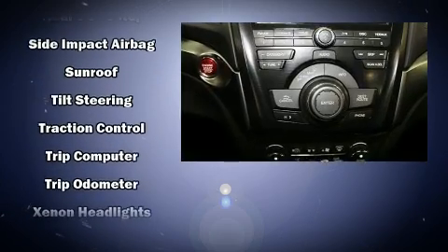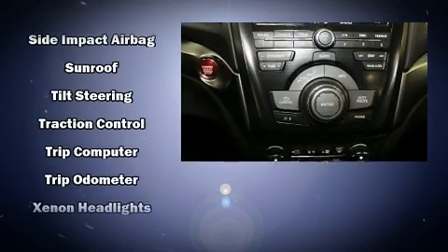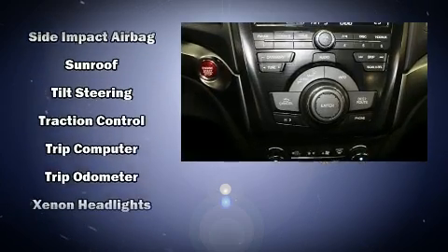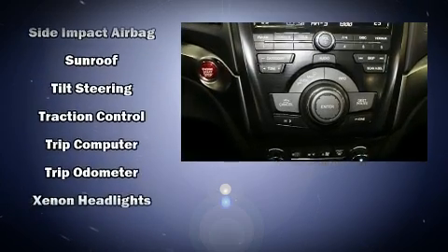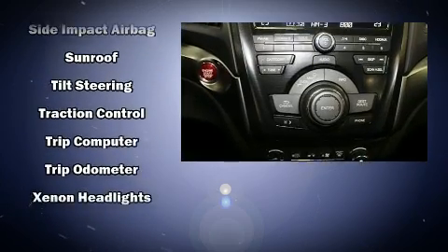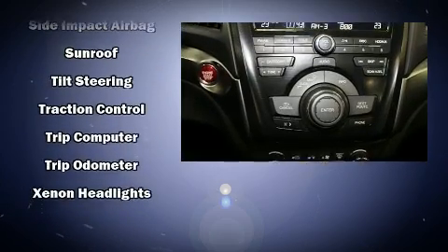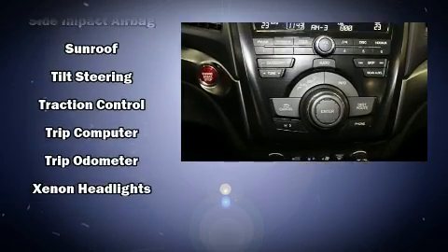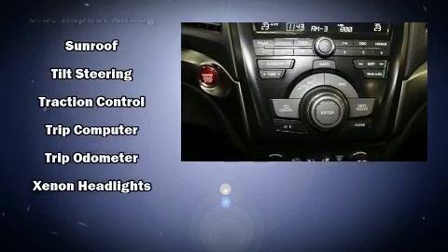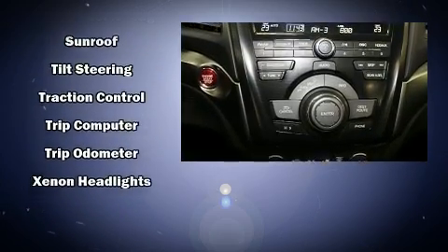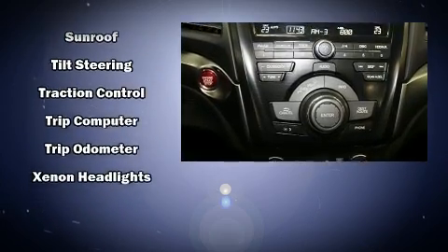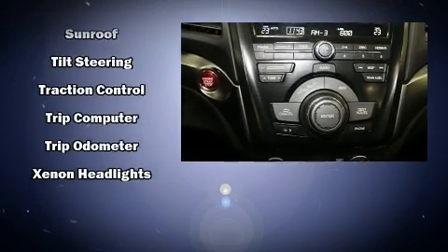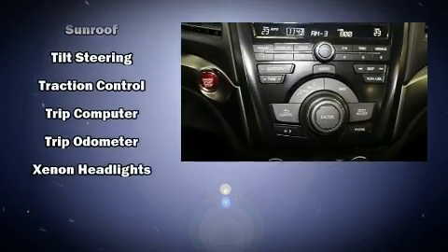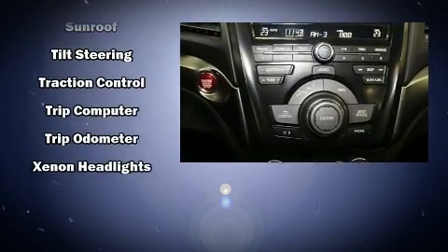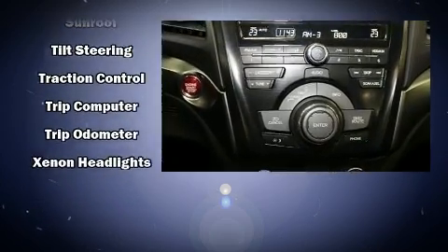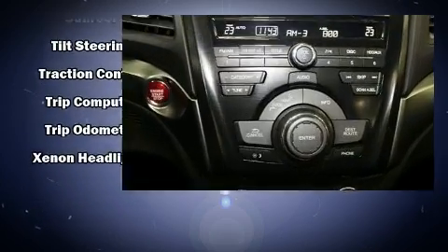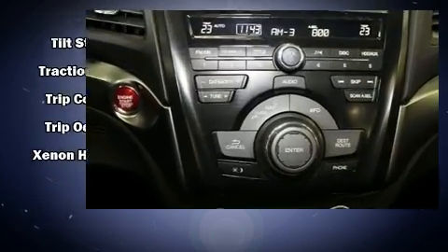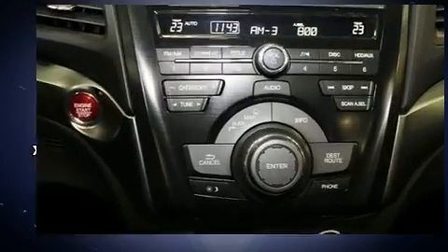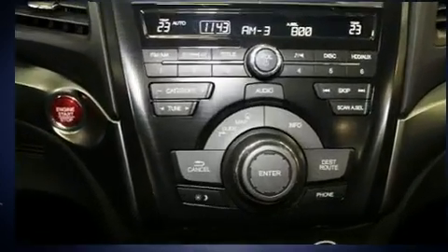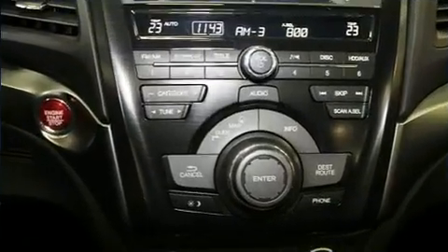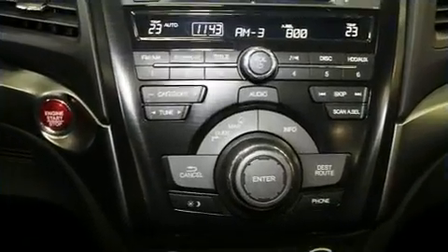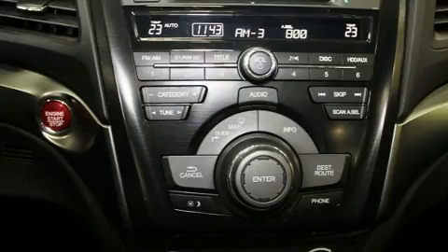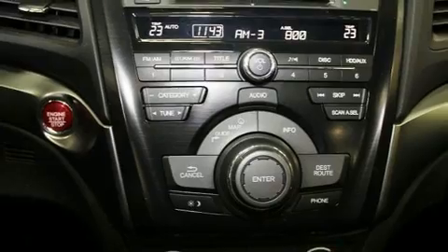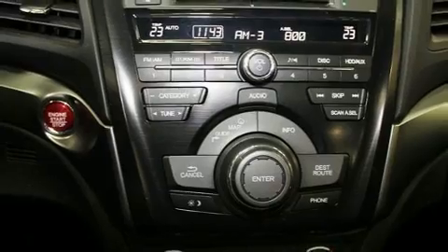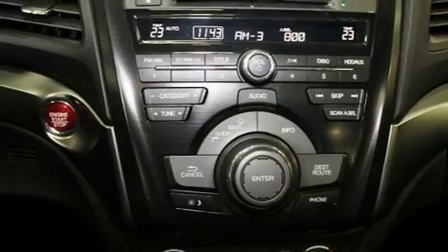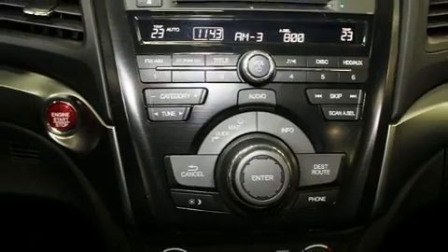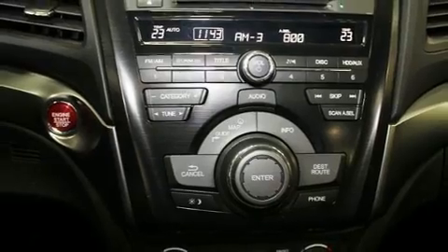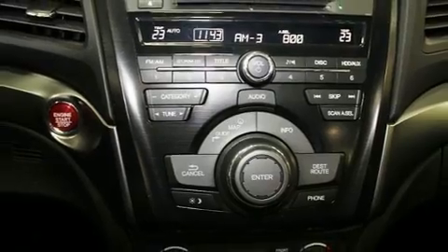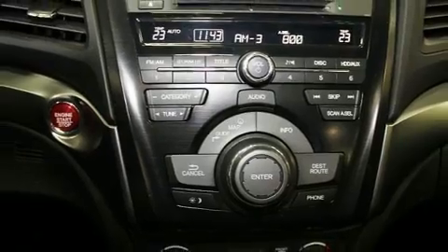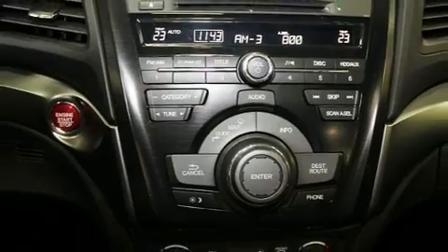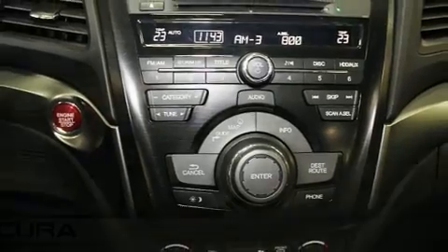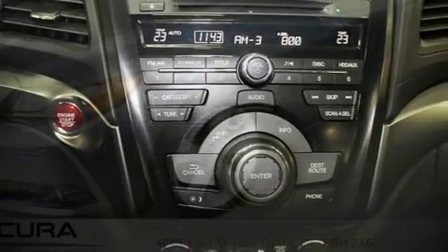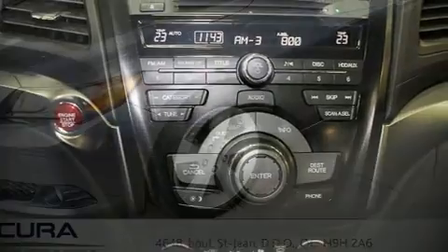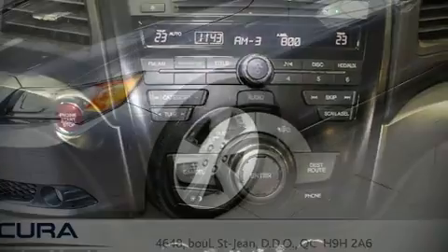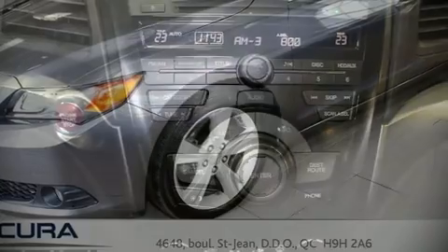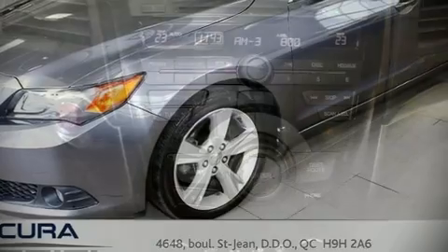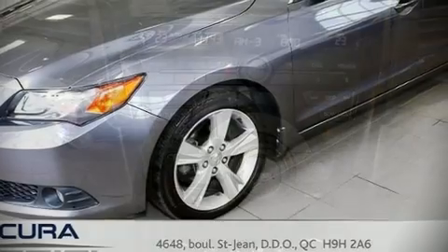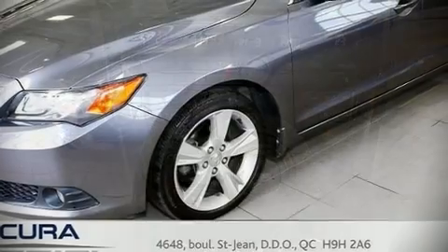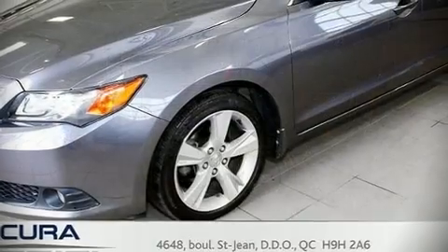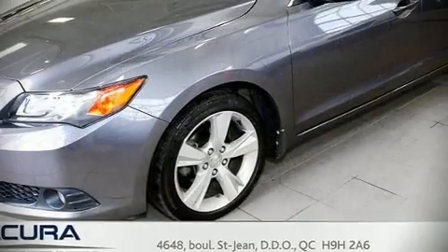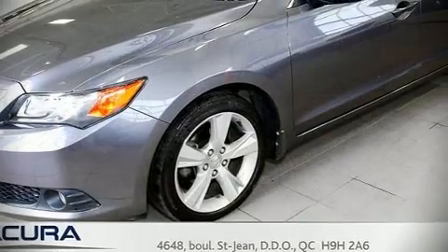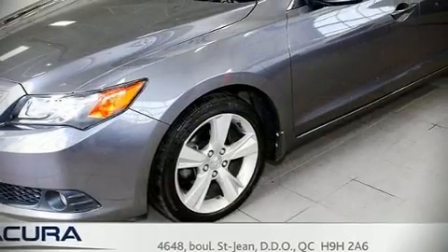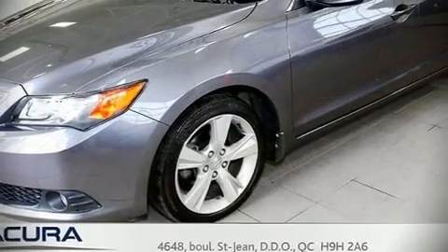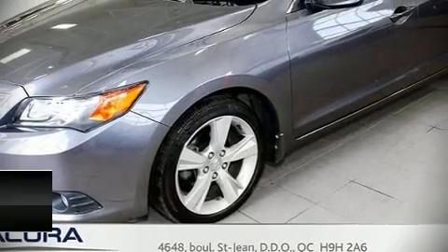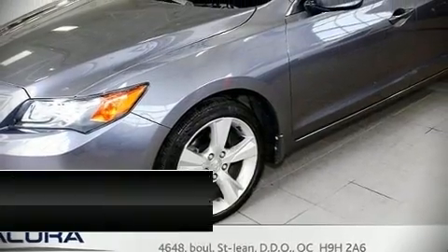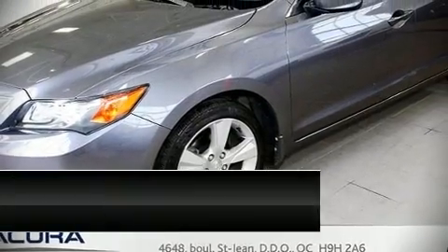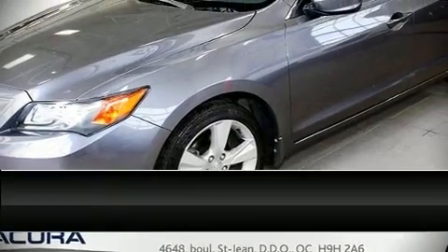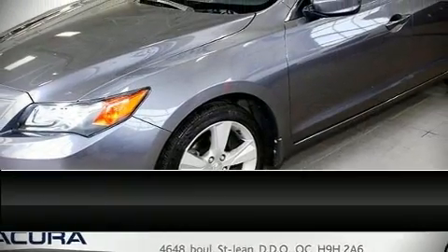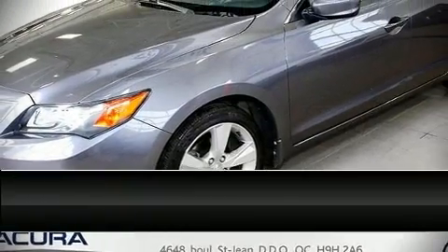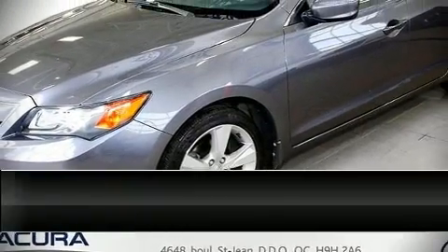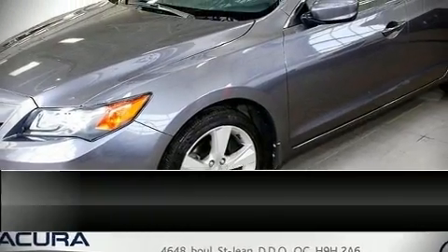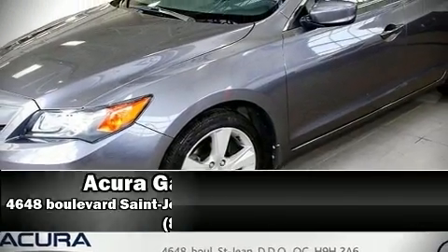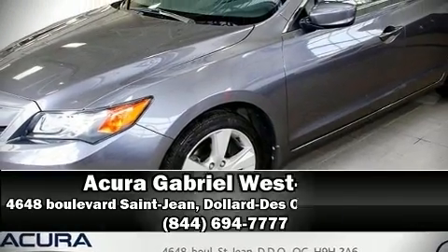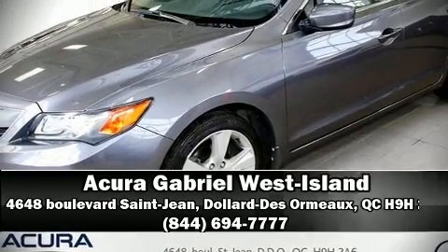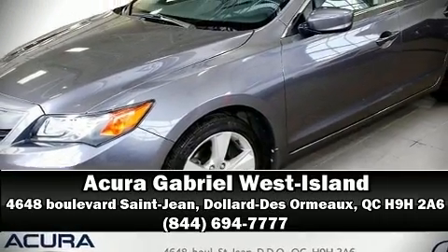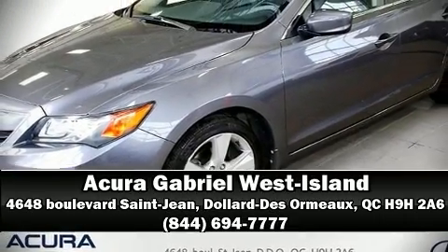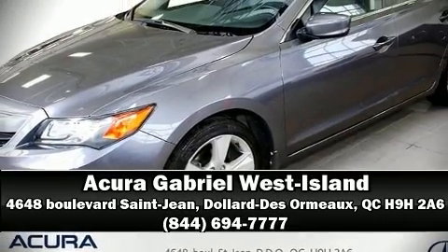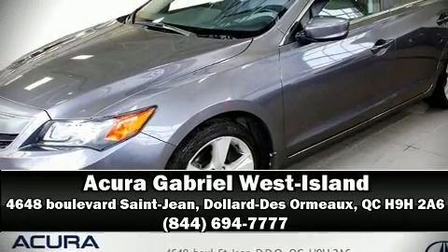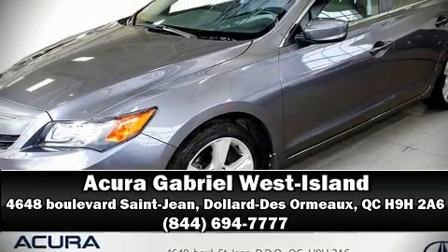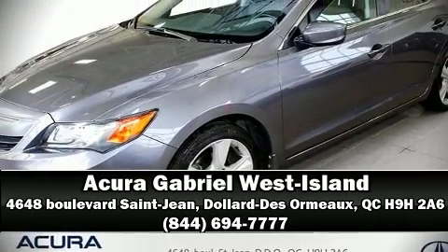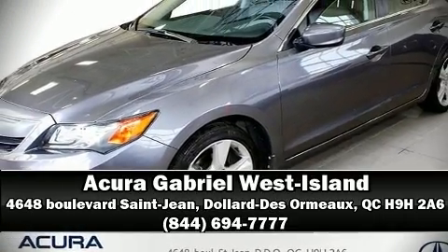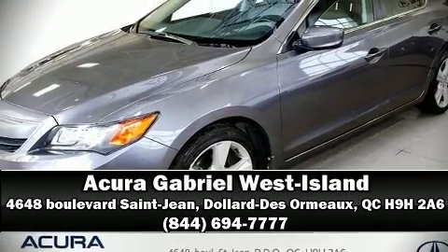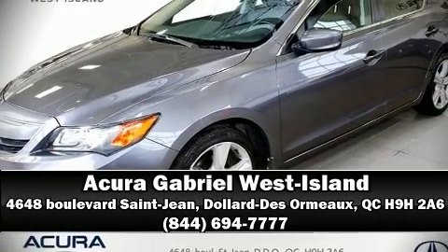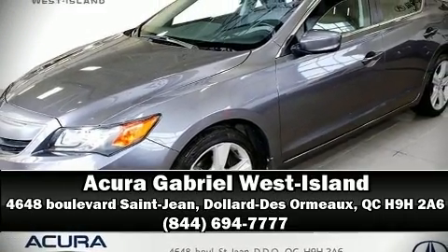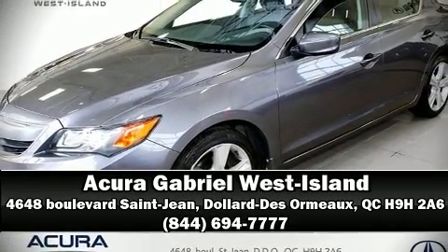This vehicle has achieved certified pre-owned status by passing Acura's comprehensive certification process, including a 150-point inspection. Please don't hesitate to give us a call.